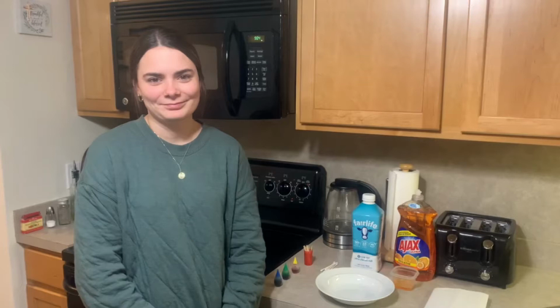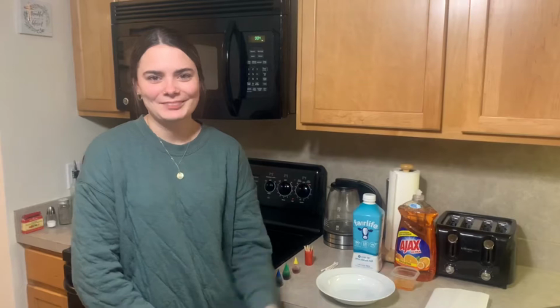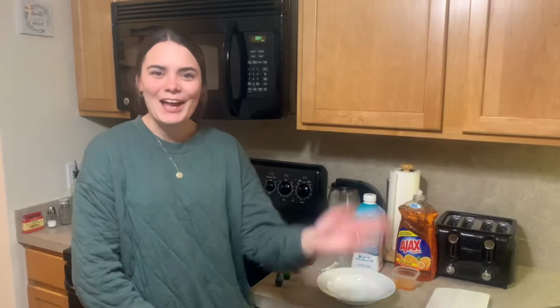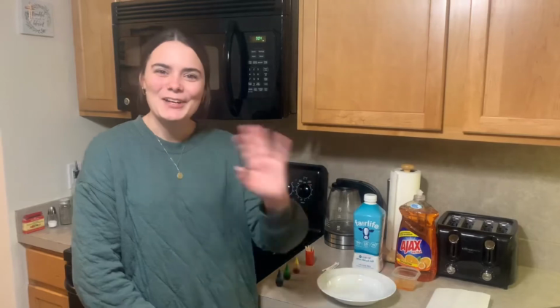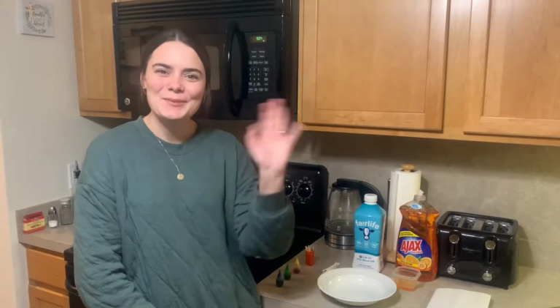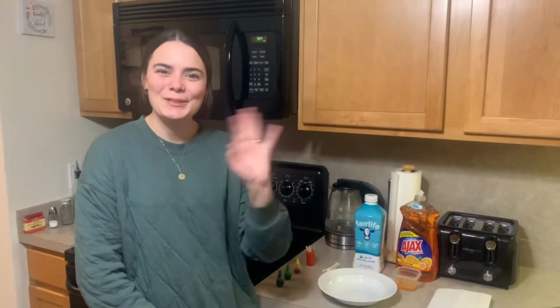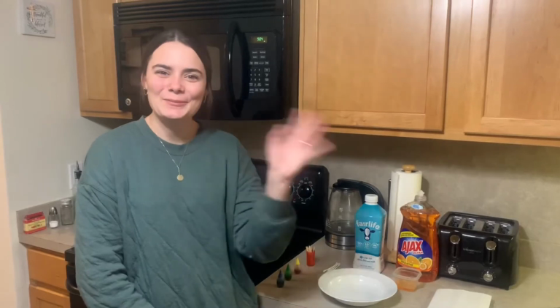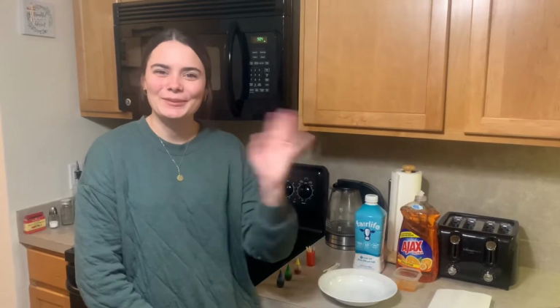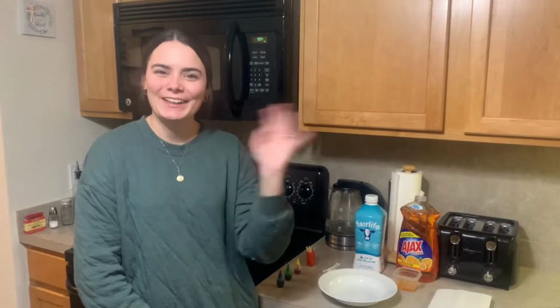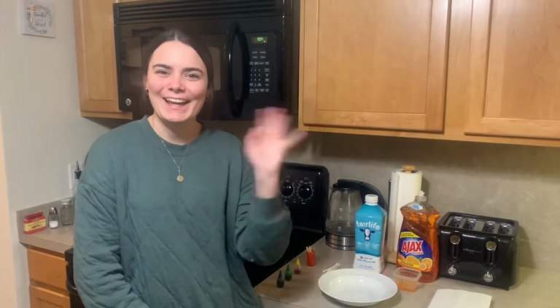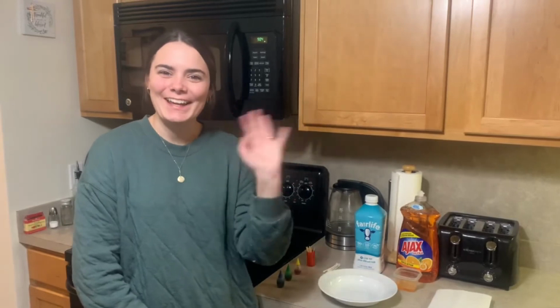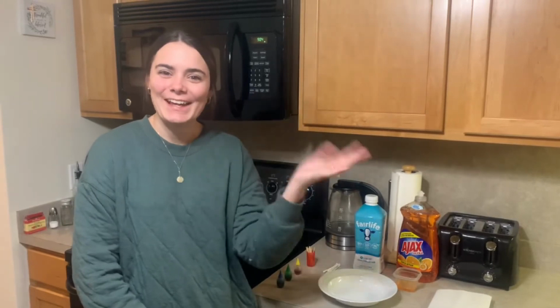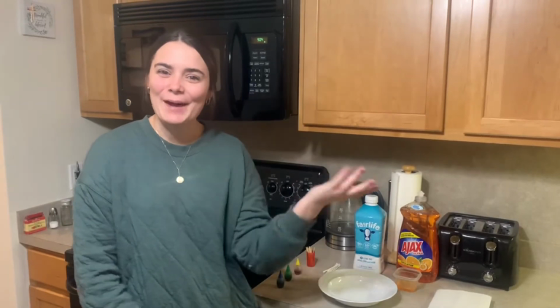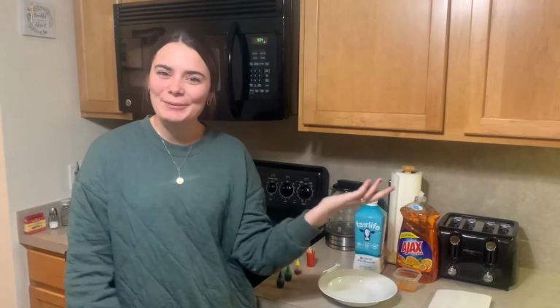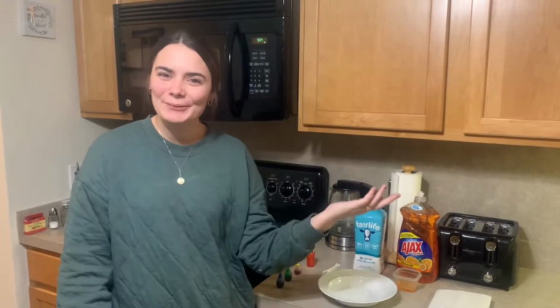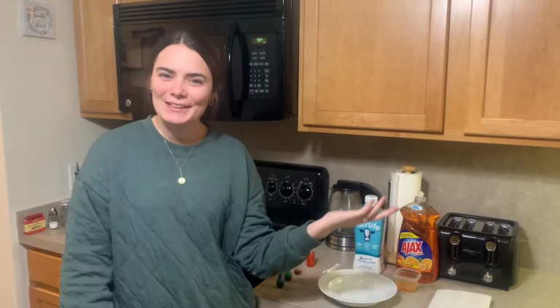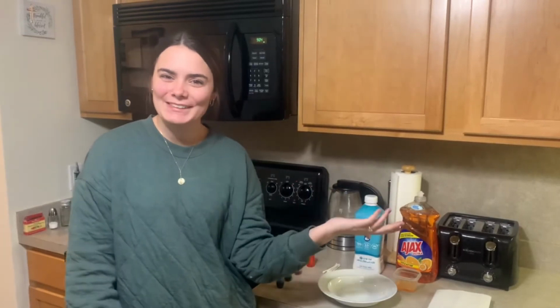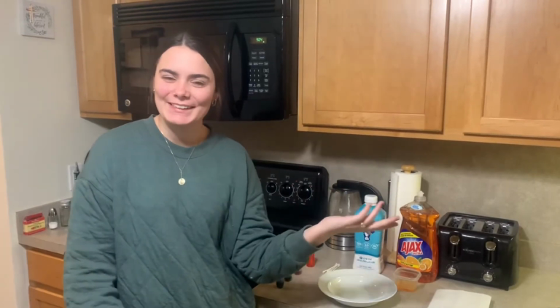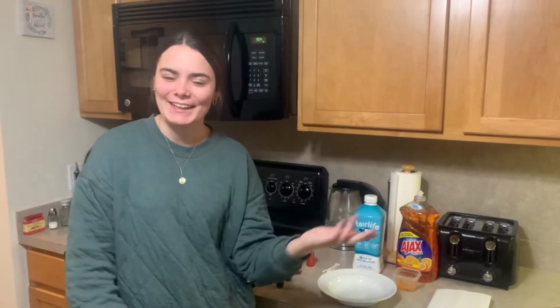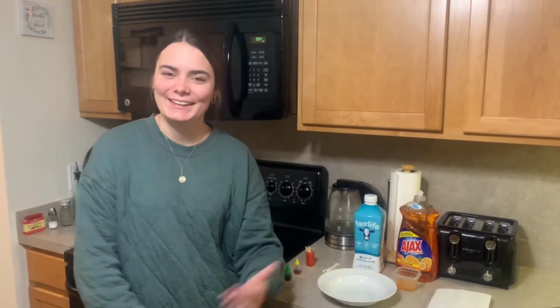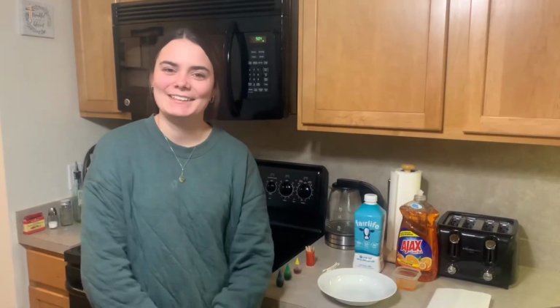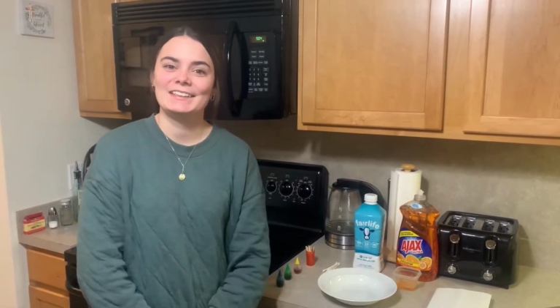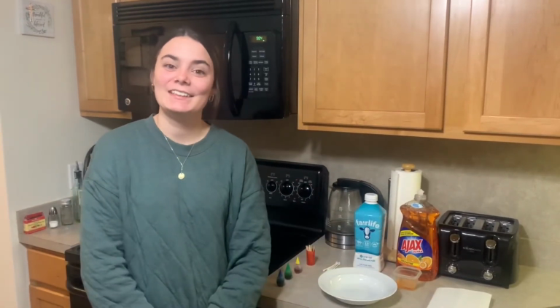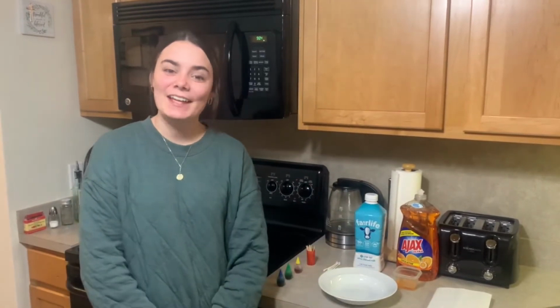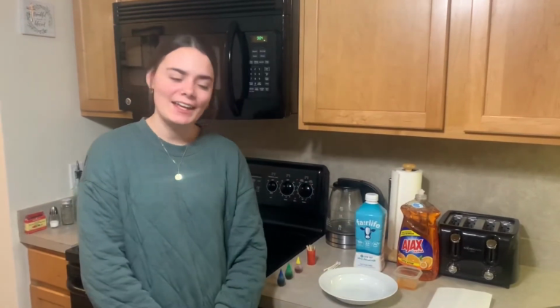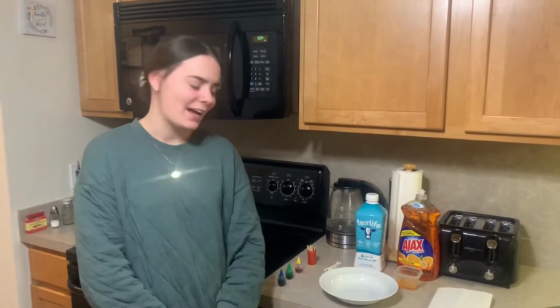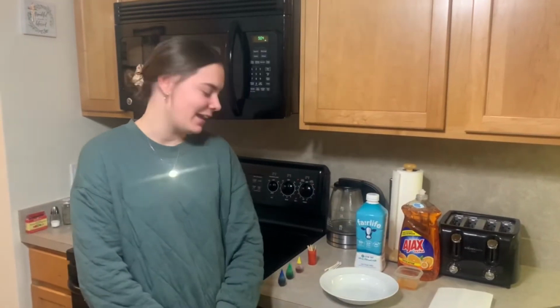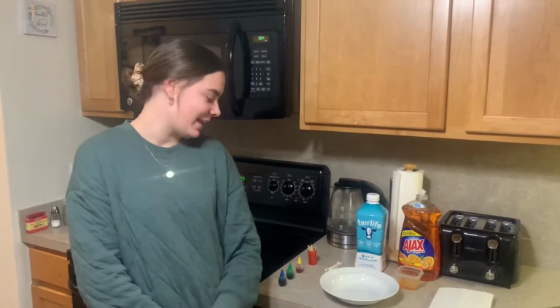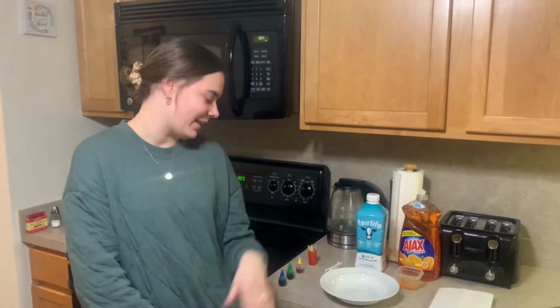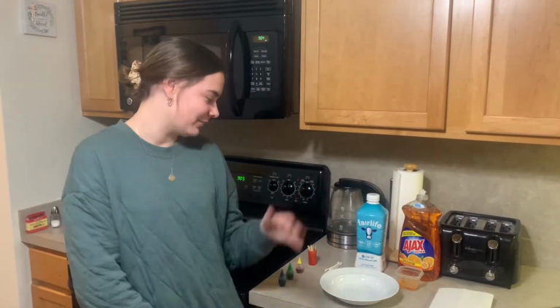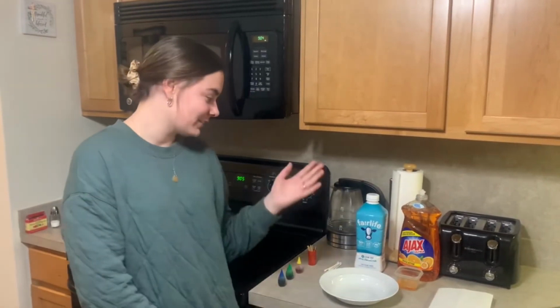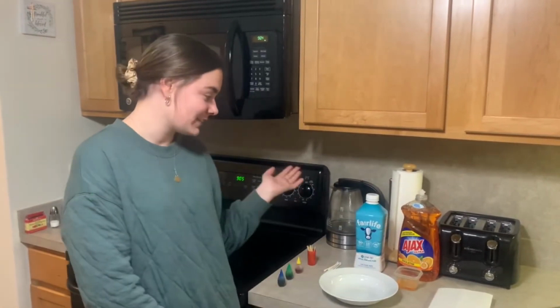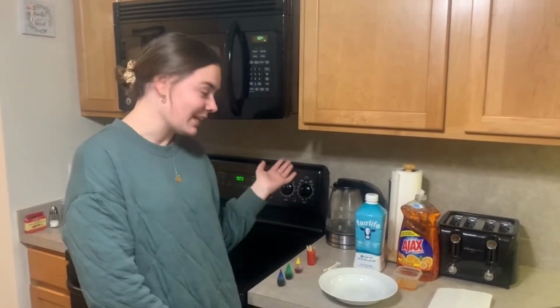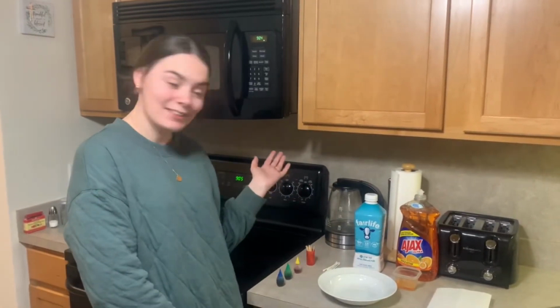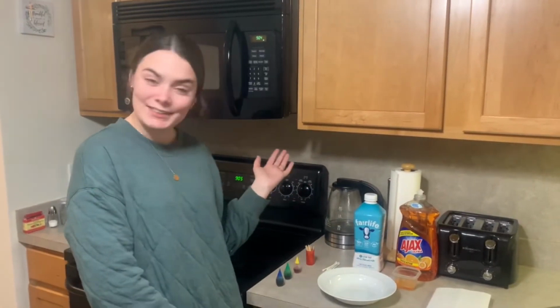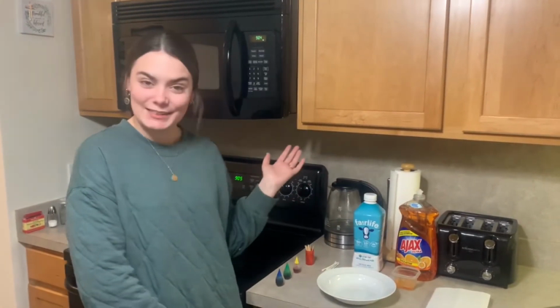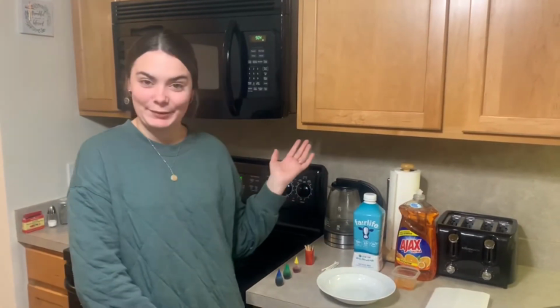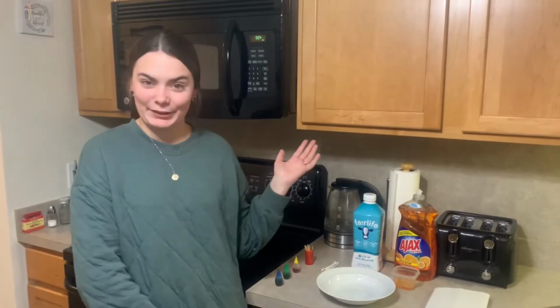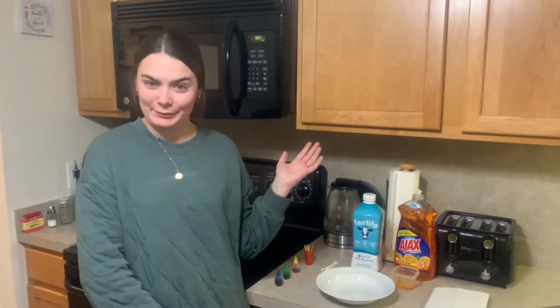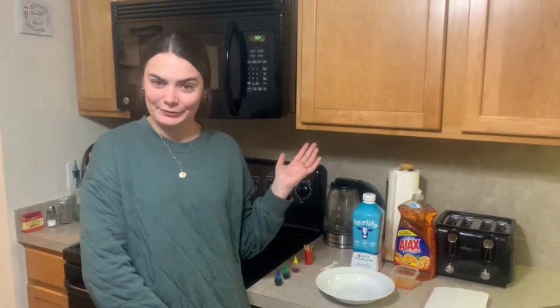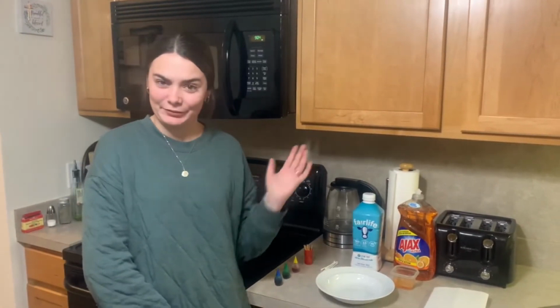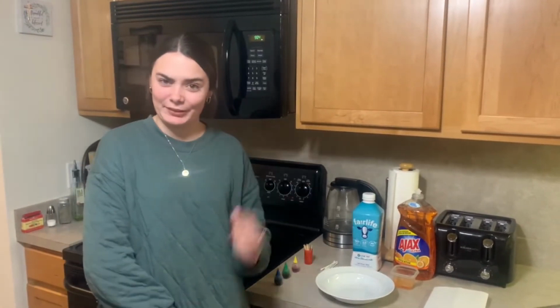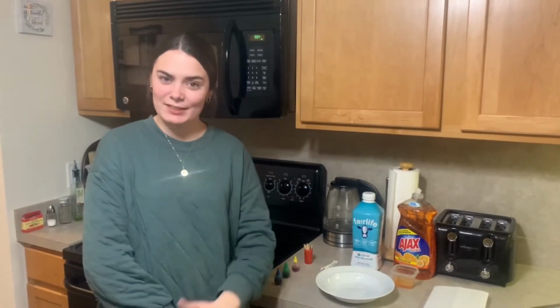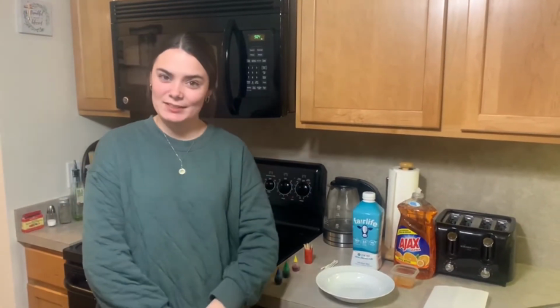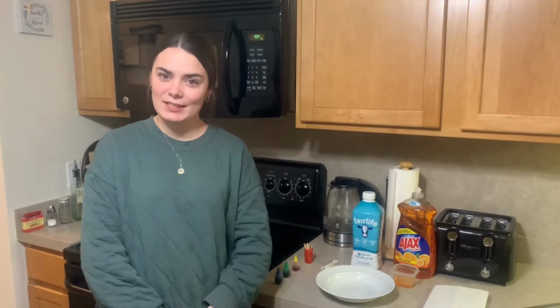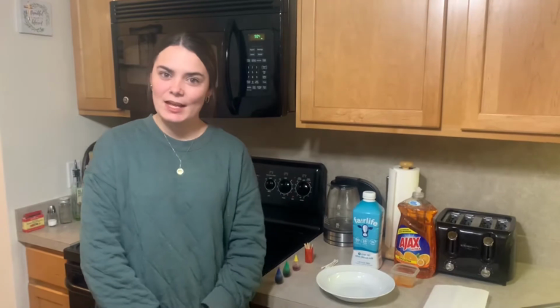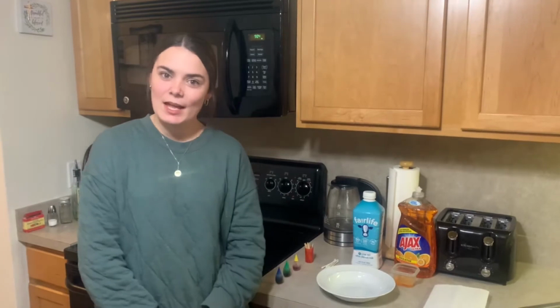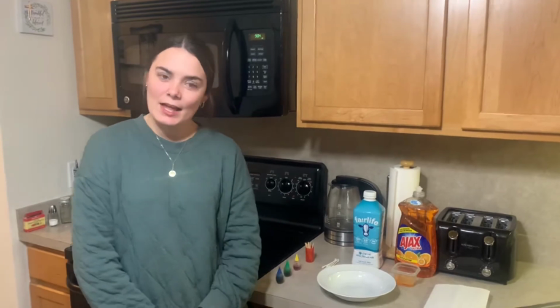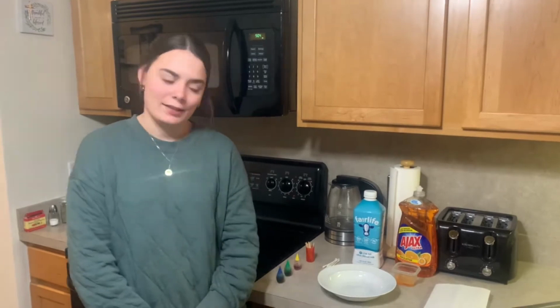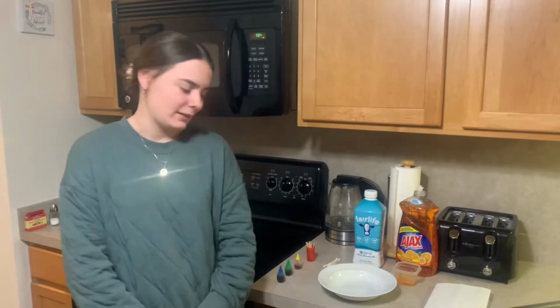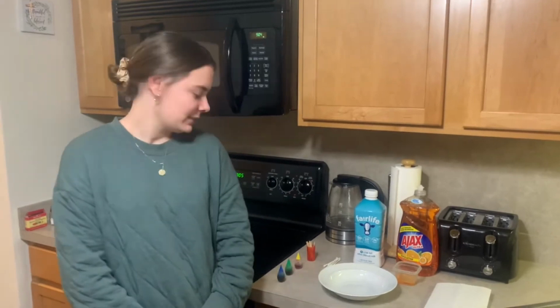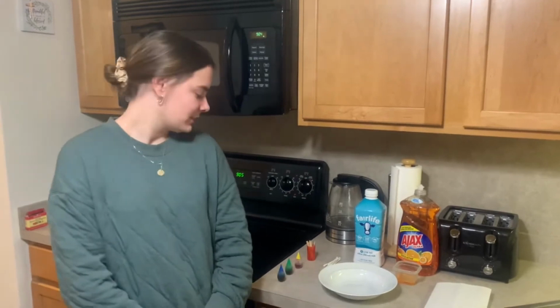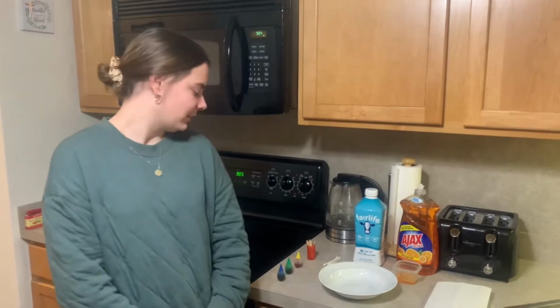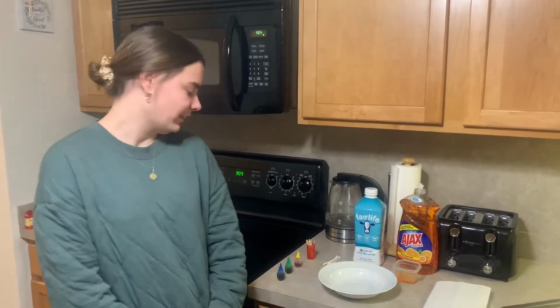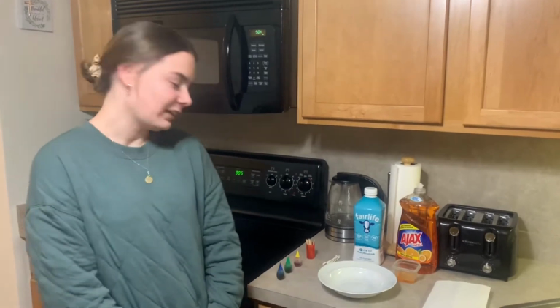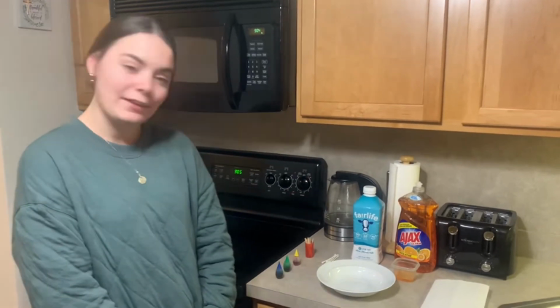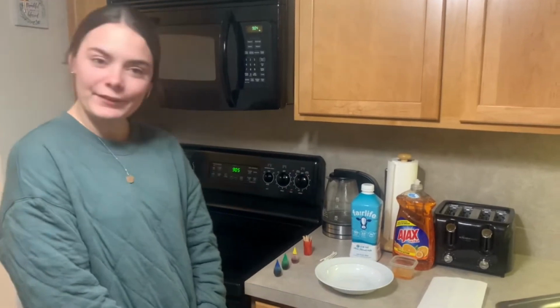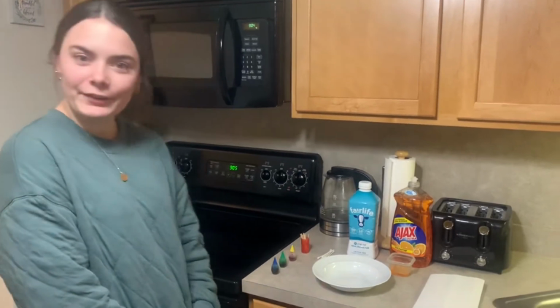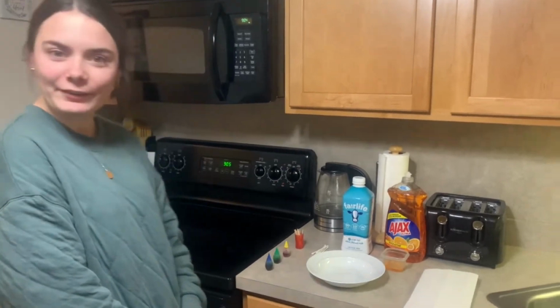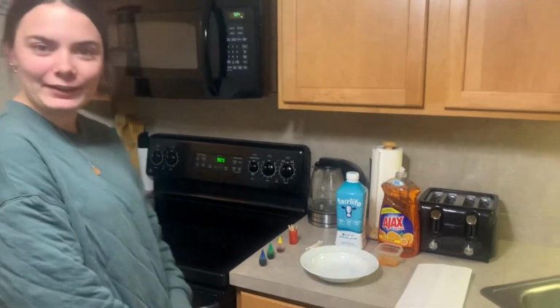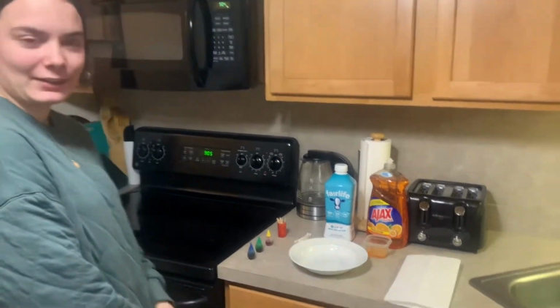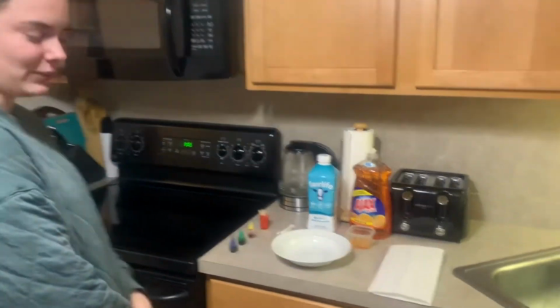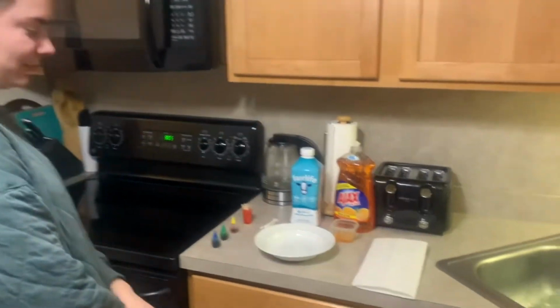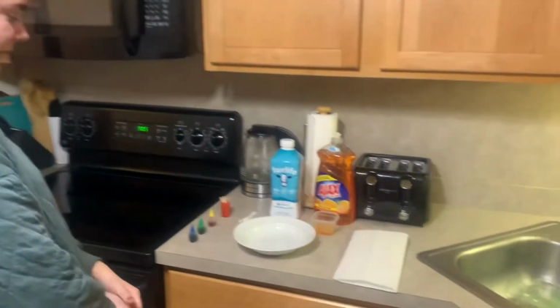Good morning Pre-K! Happy Wednesday! Today I have a science experiment for us. Let's look at the ingredients you'll need.